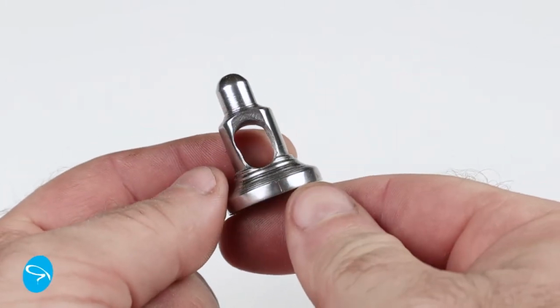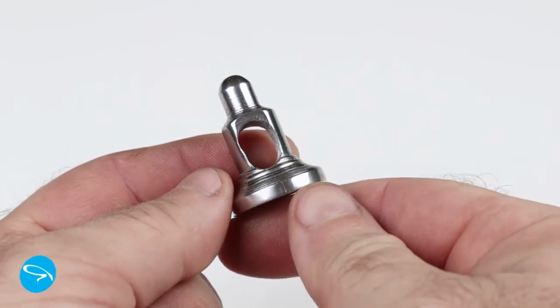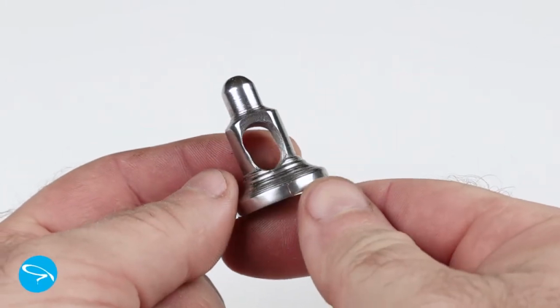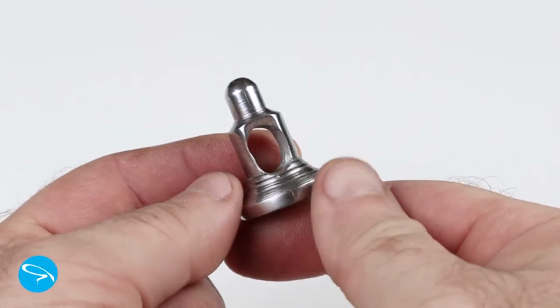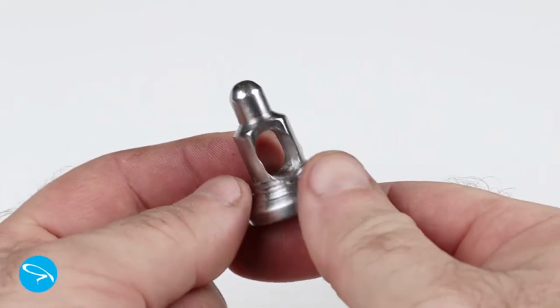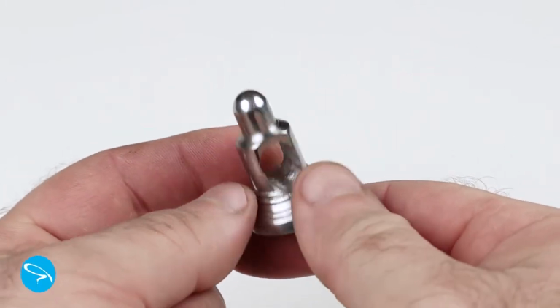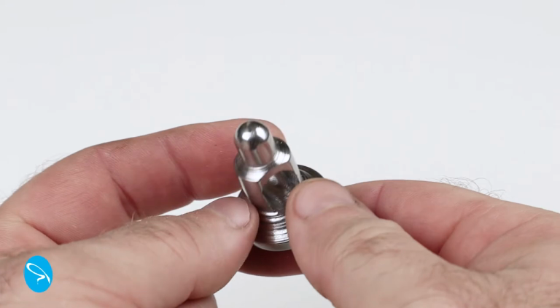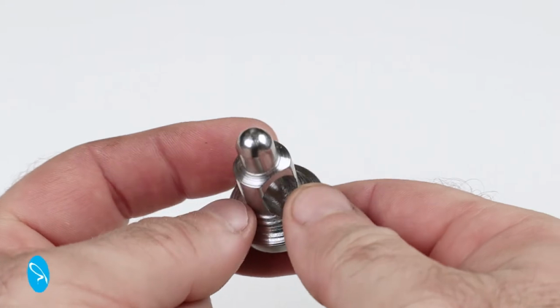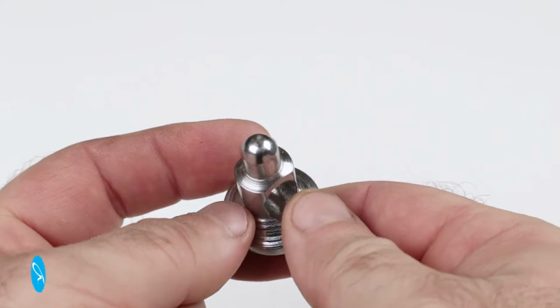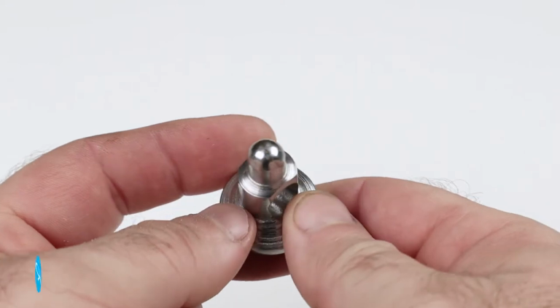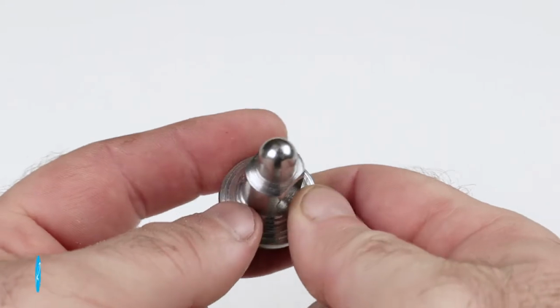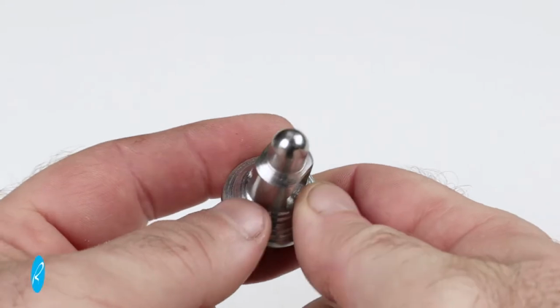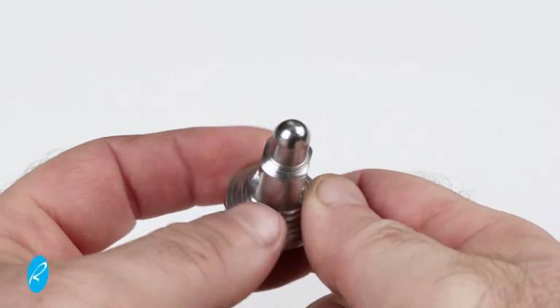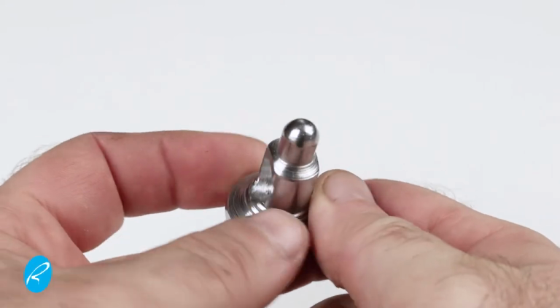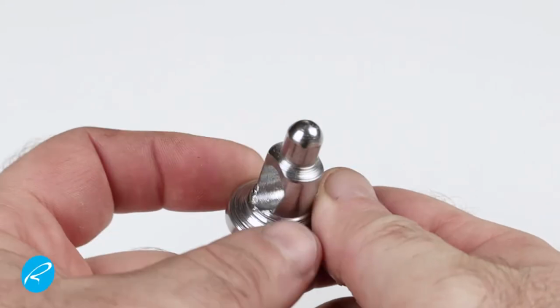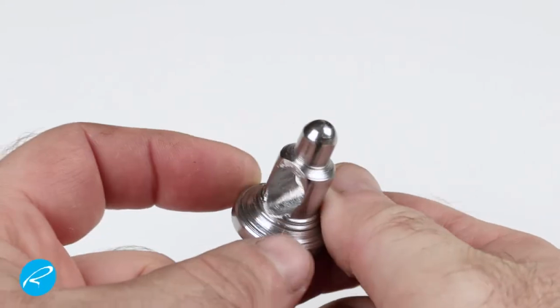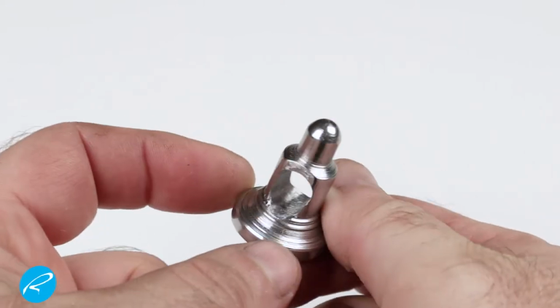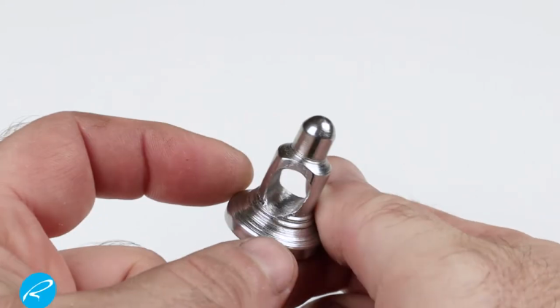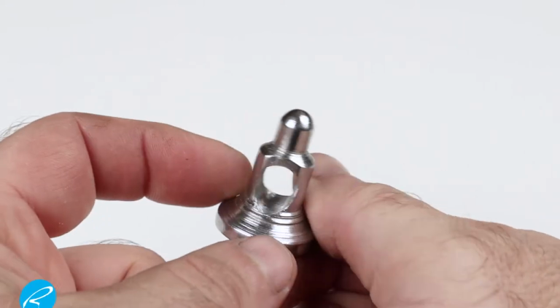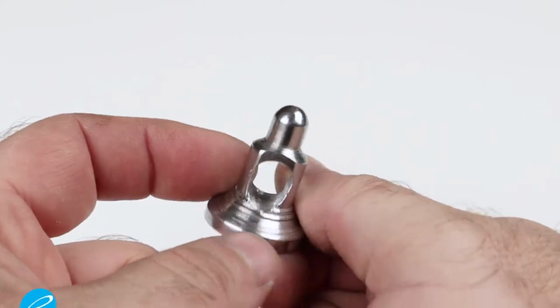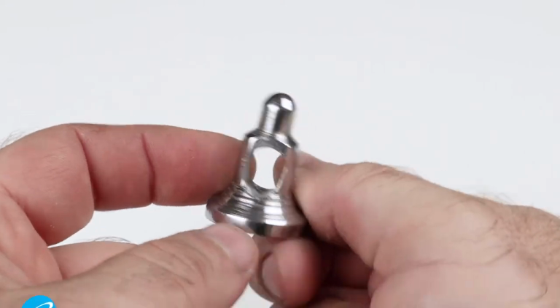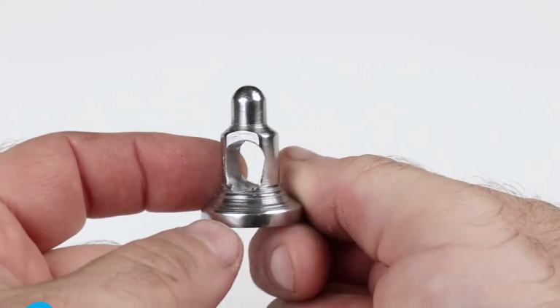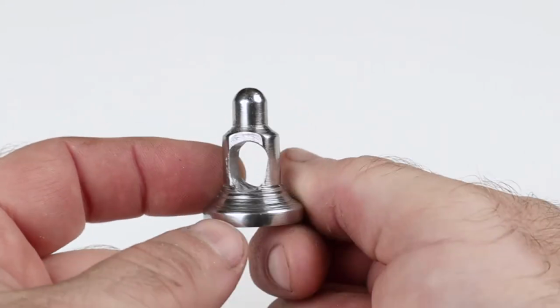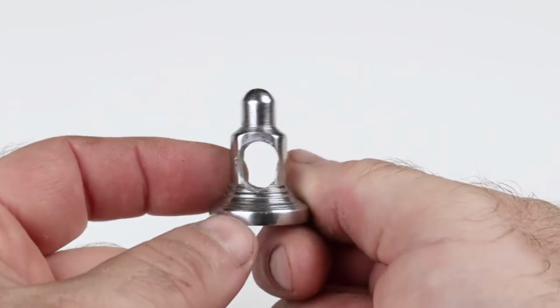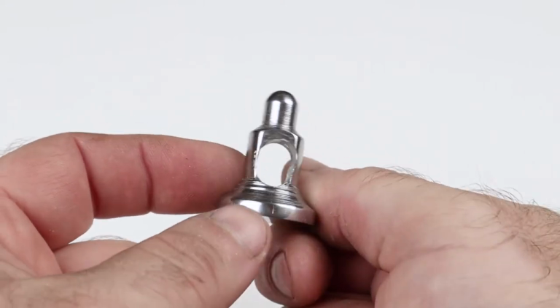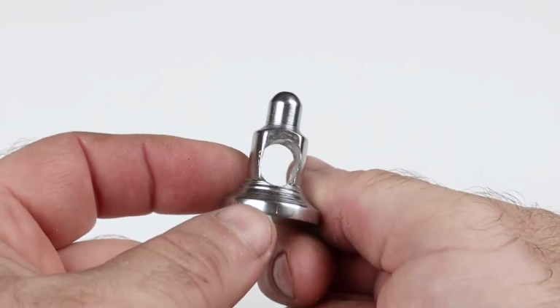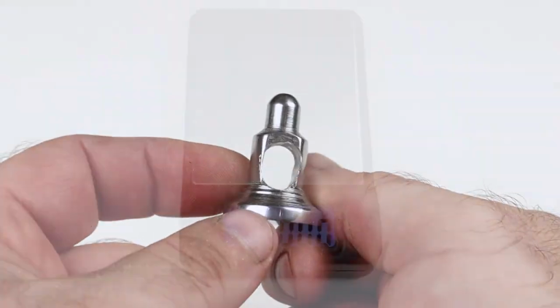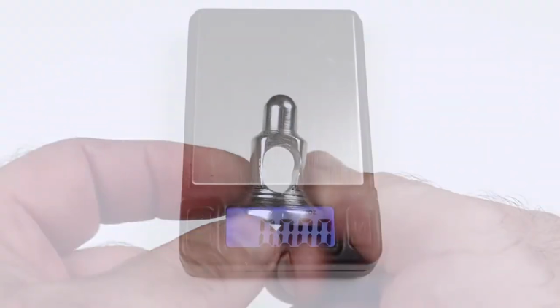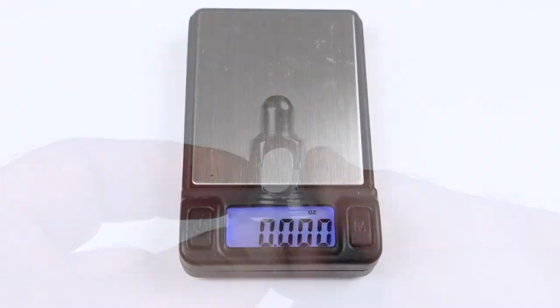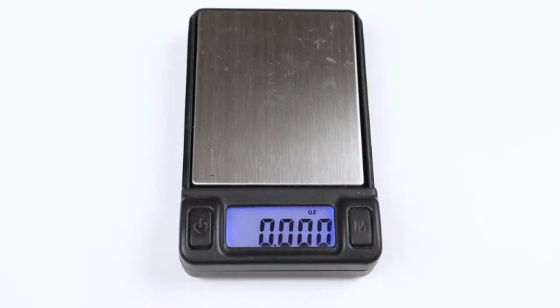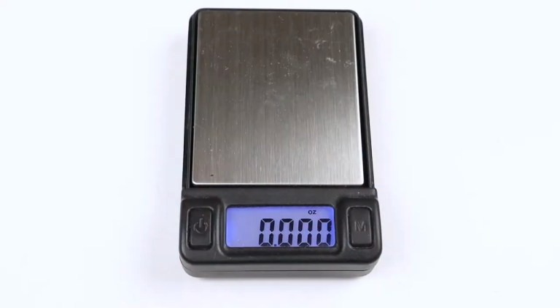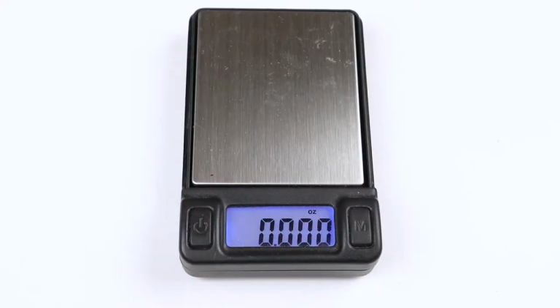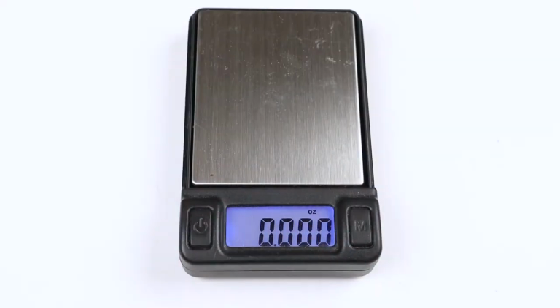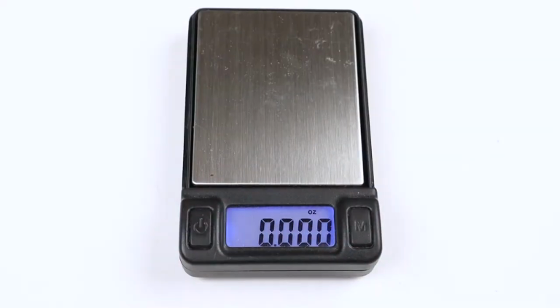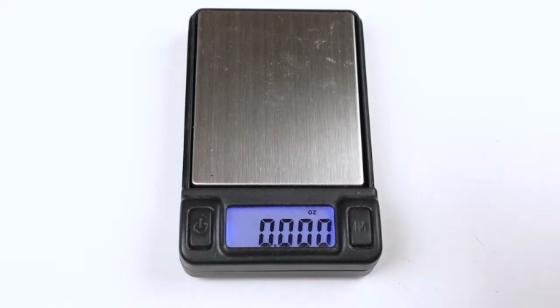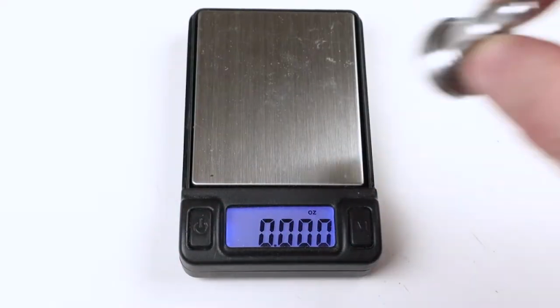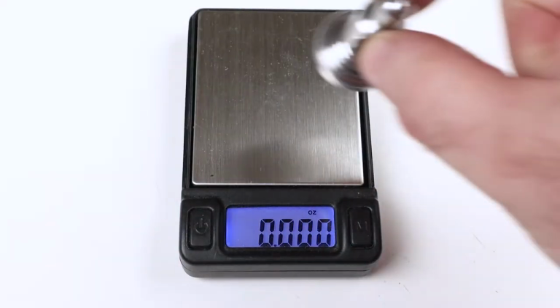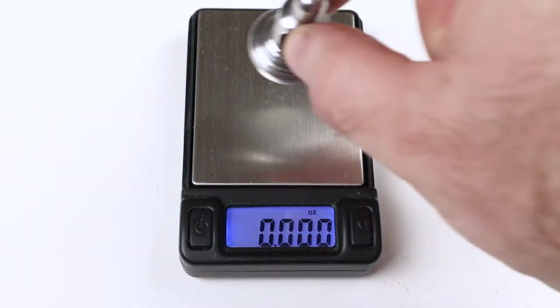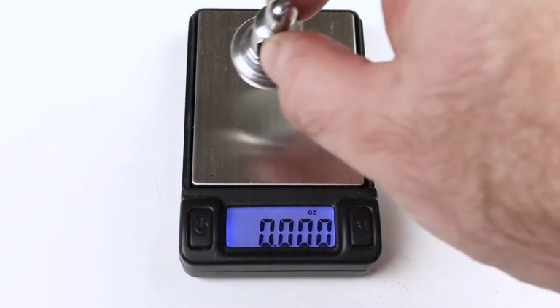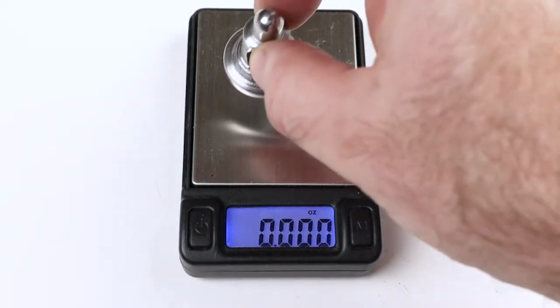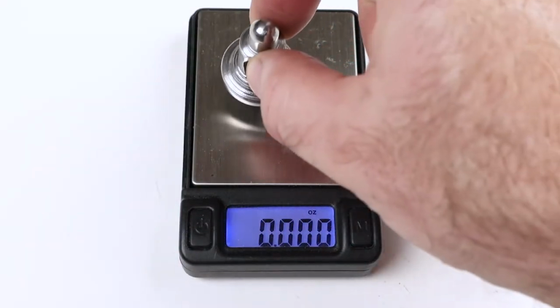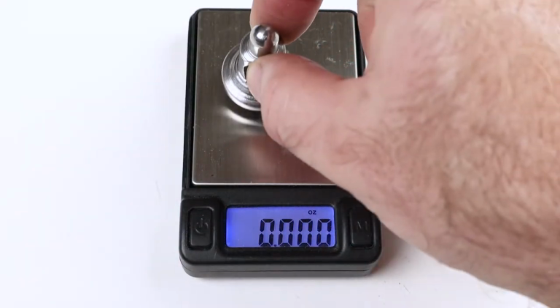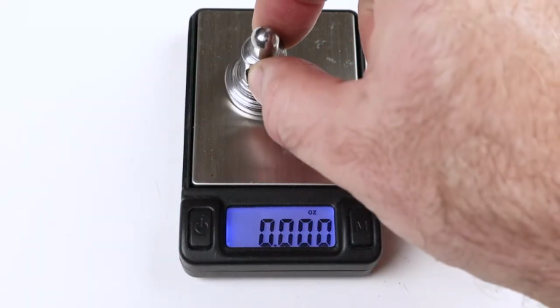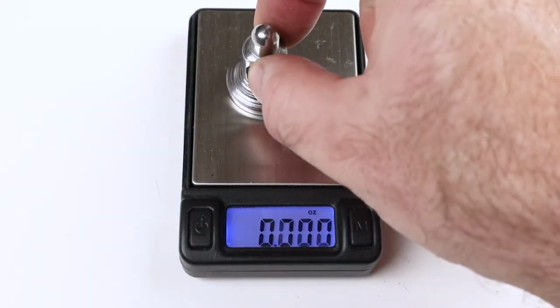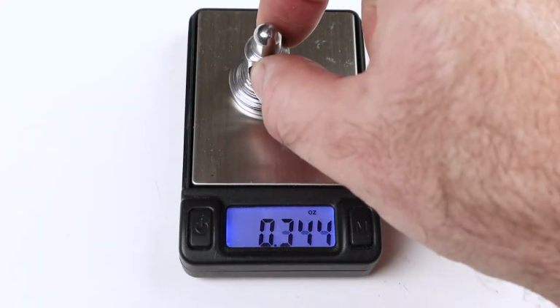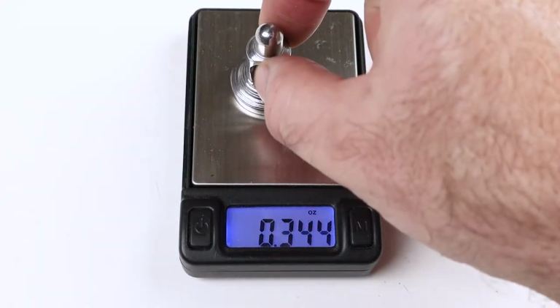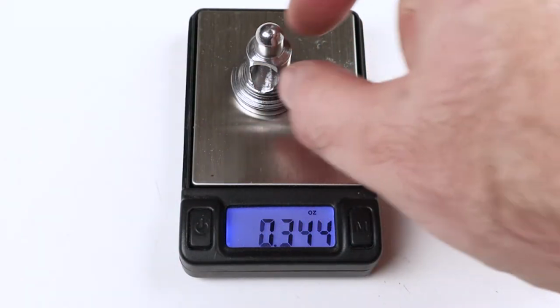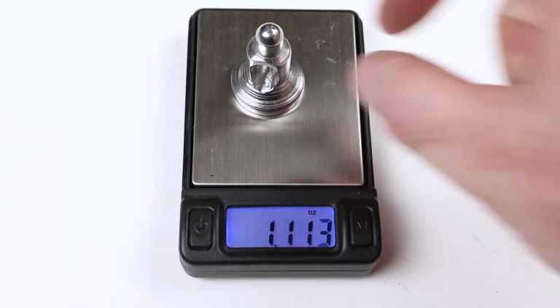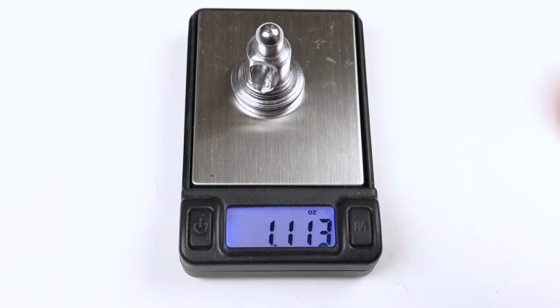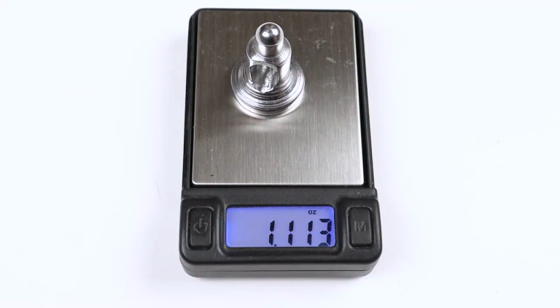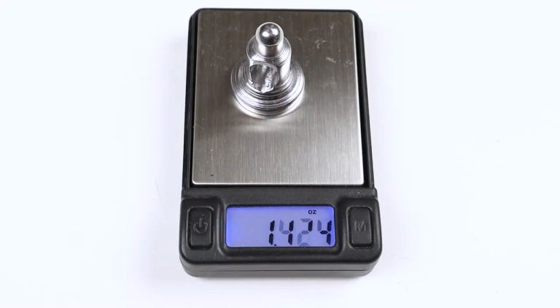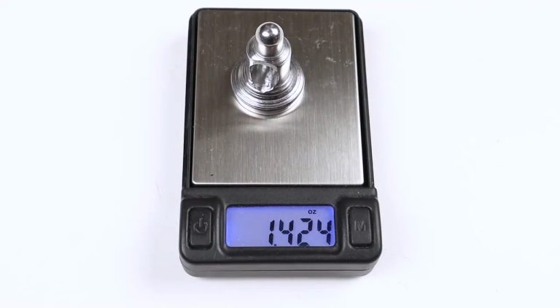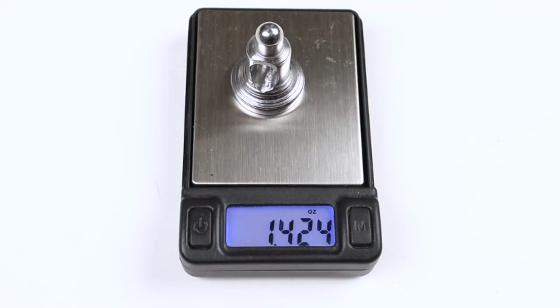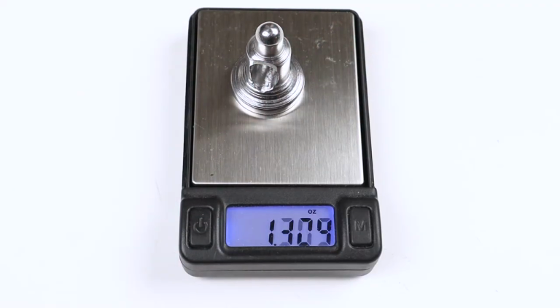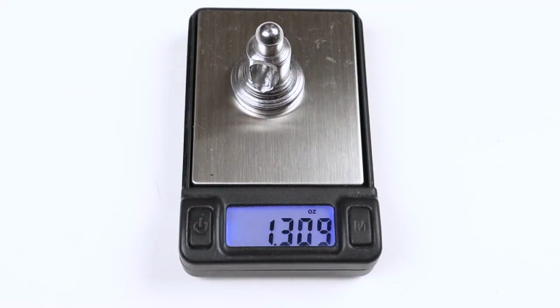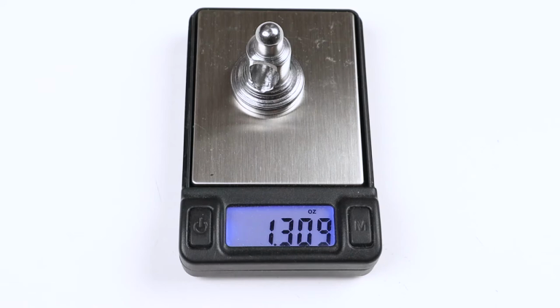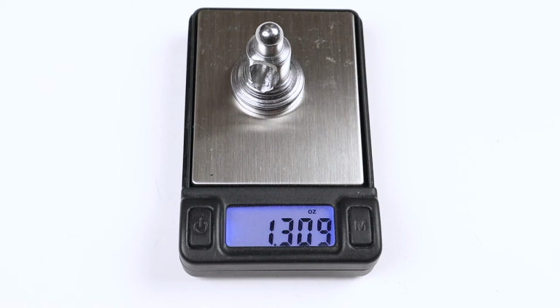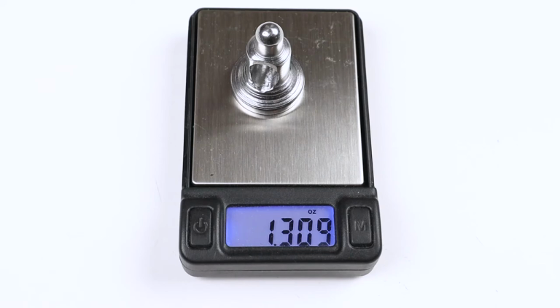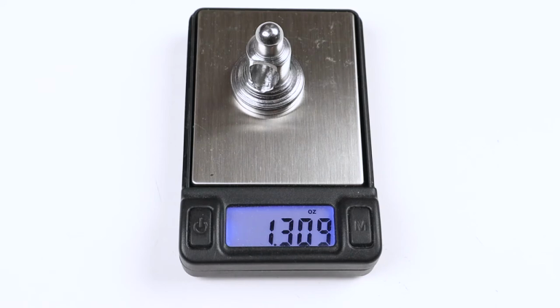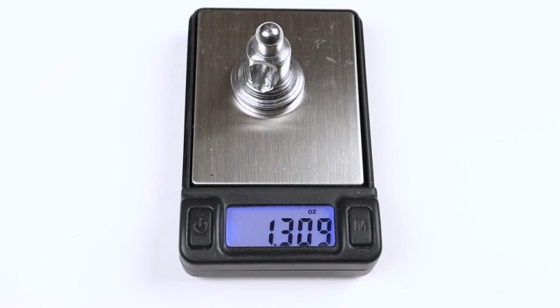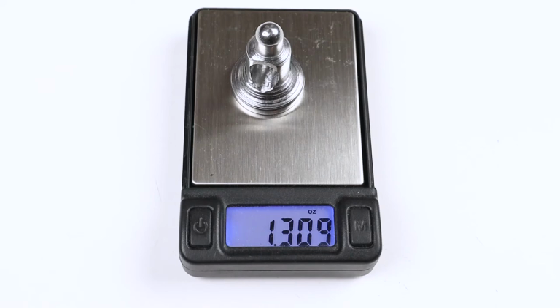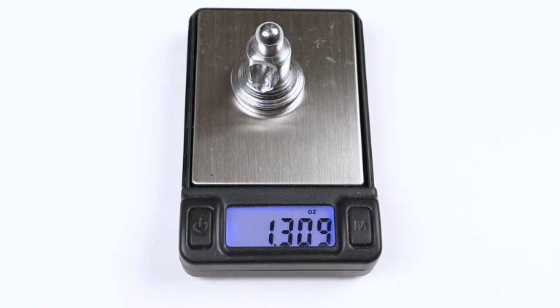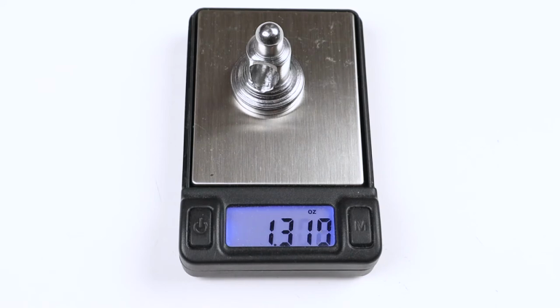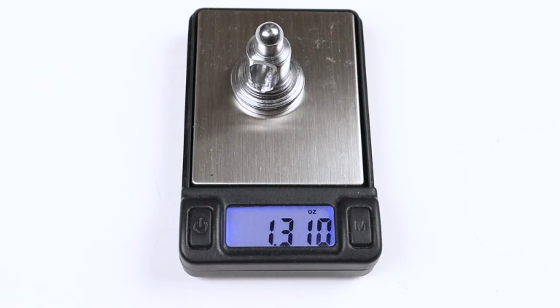The weight on this came out a little bit over 1.3 ounces. I was aiming for 1¼, but I think that'll do.